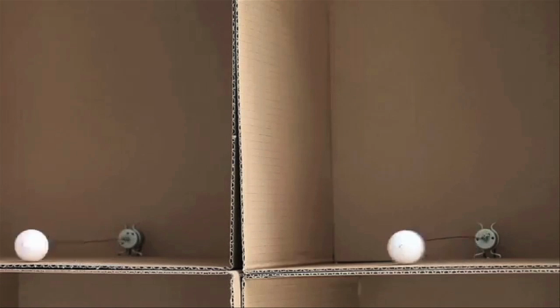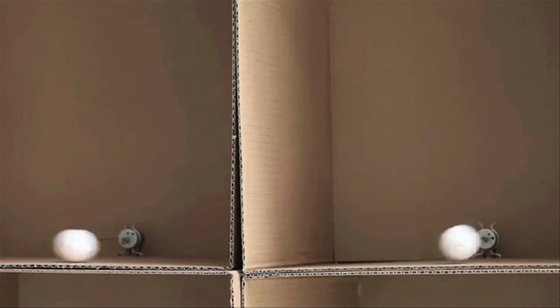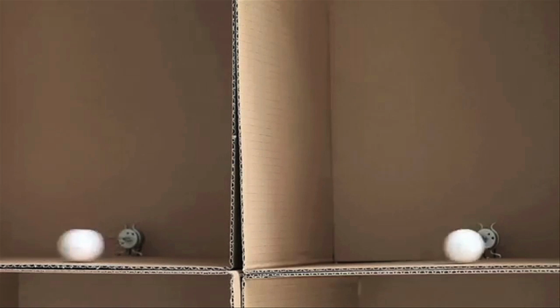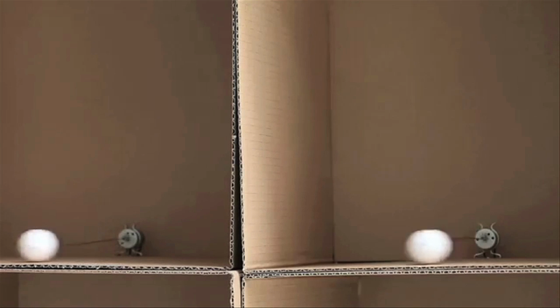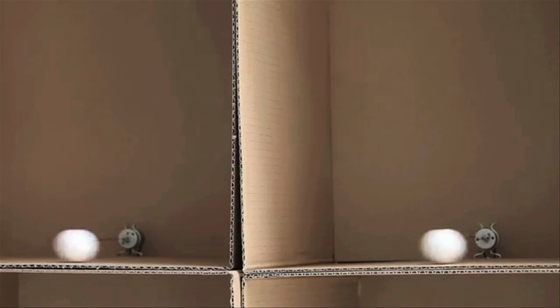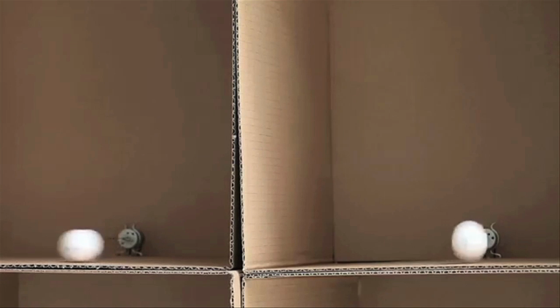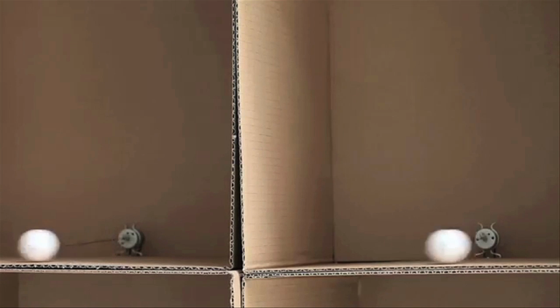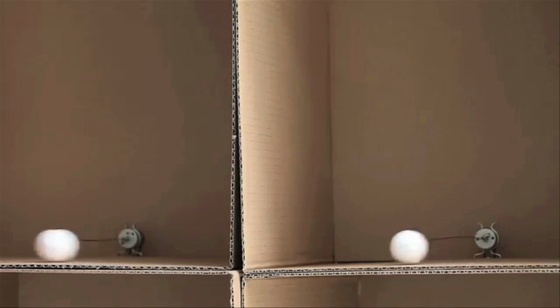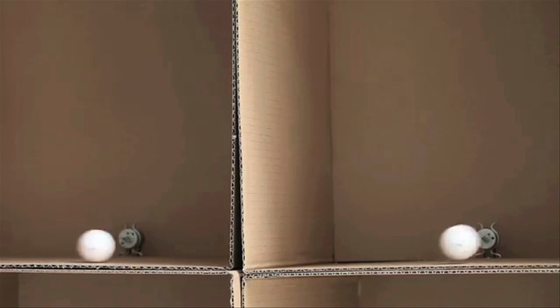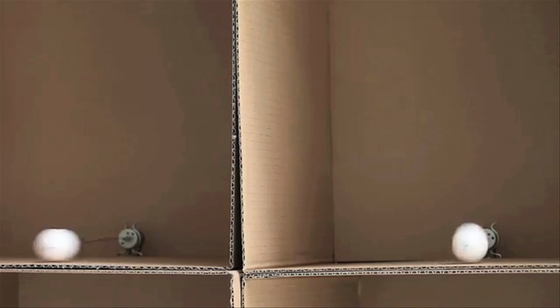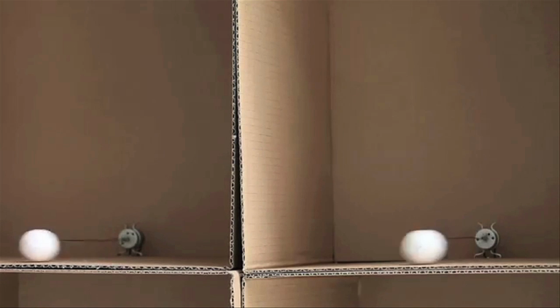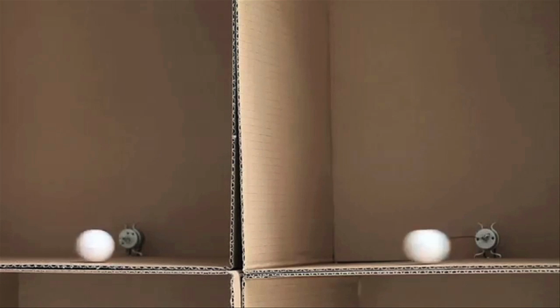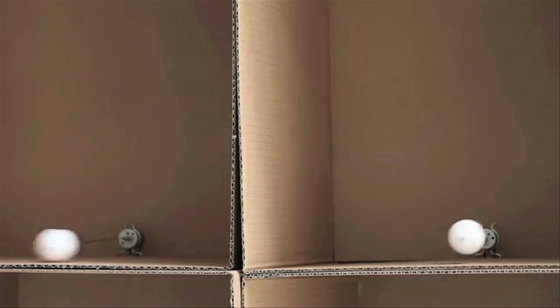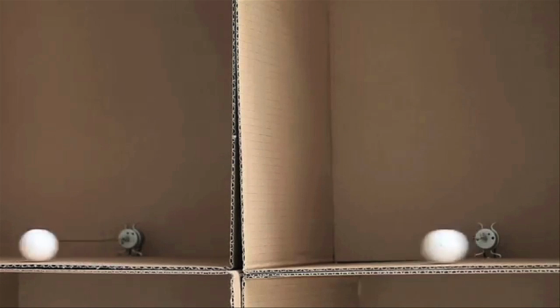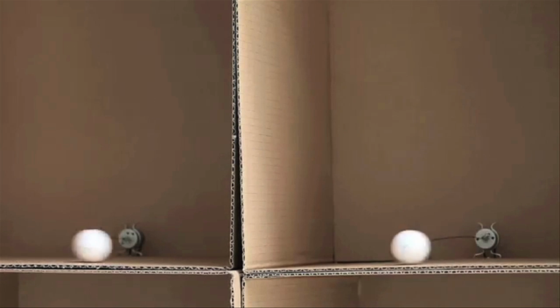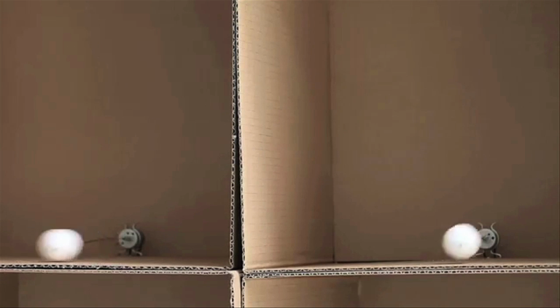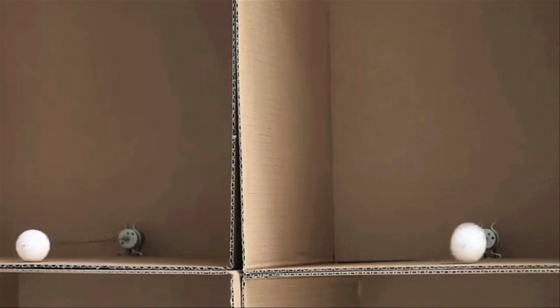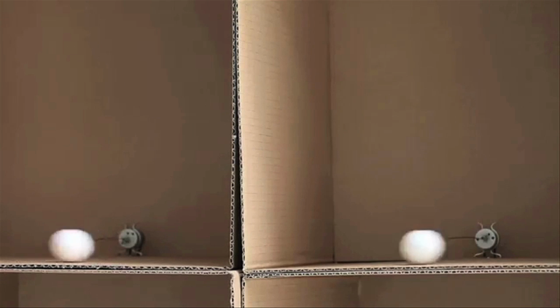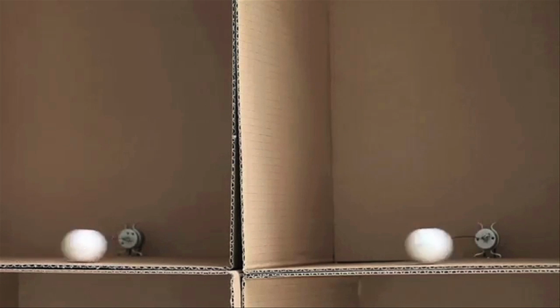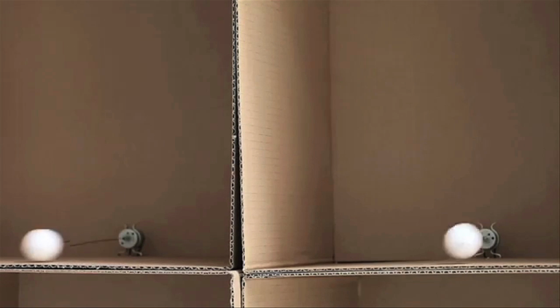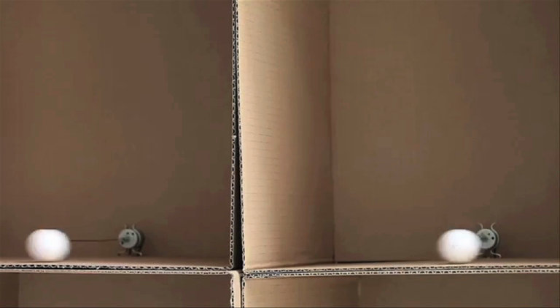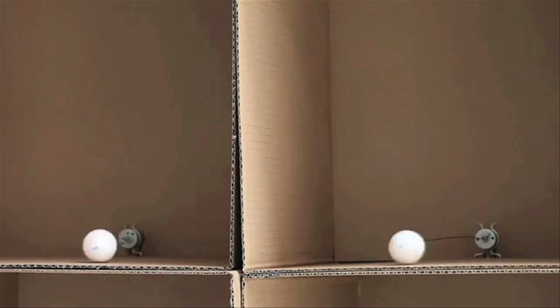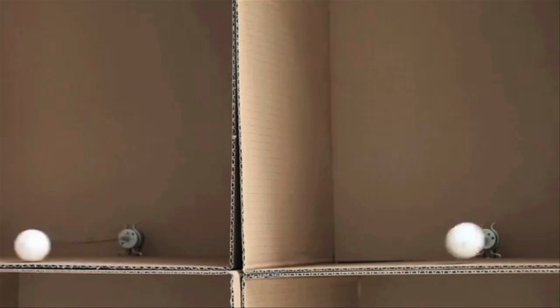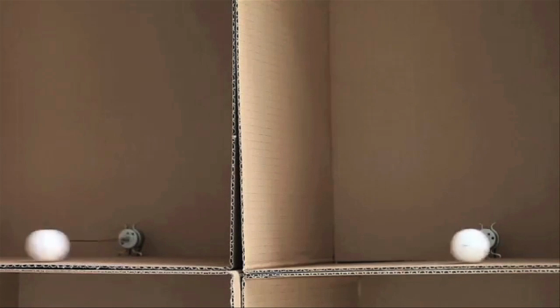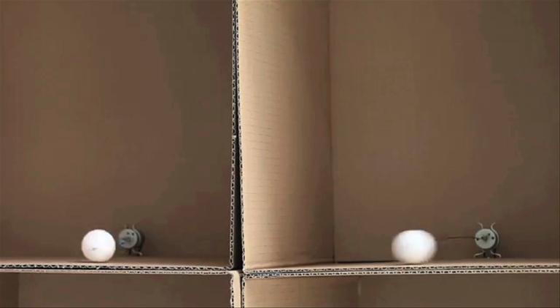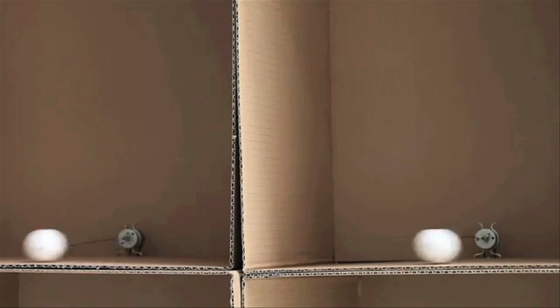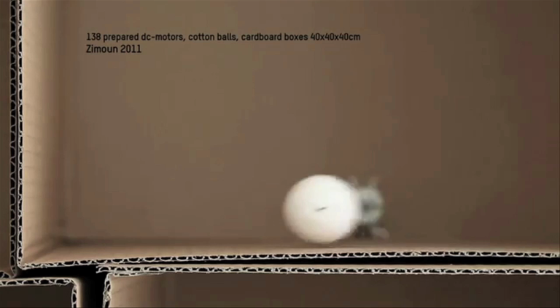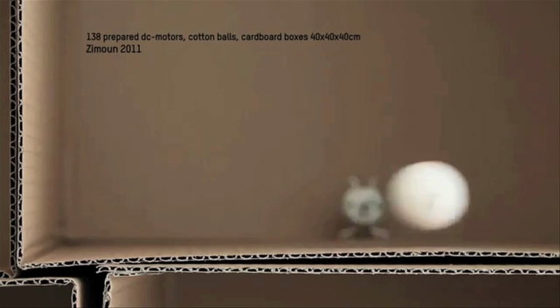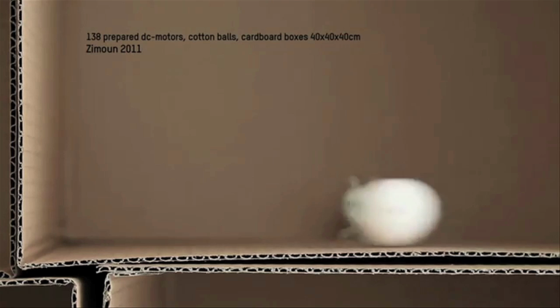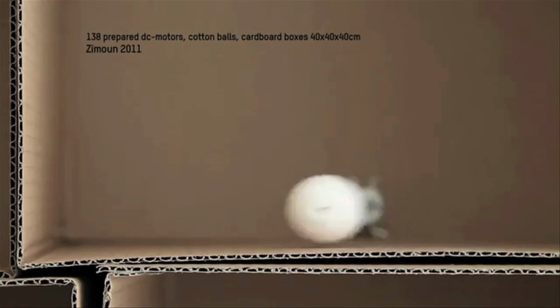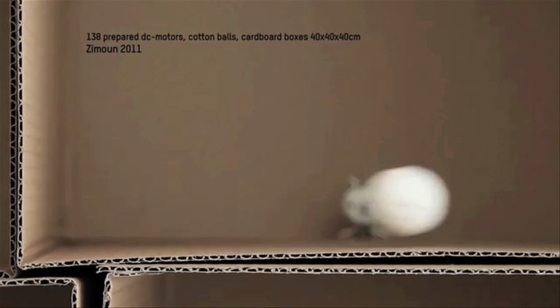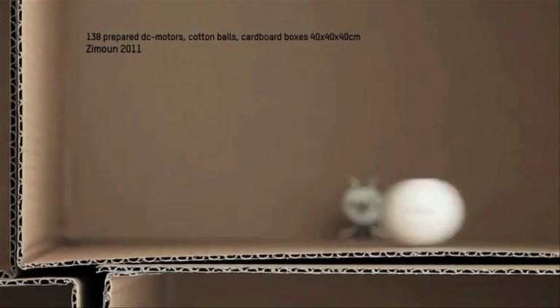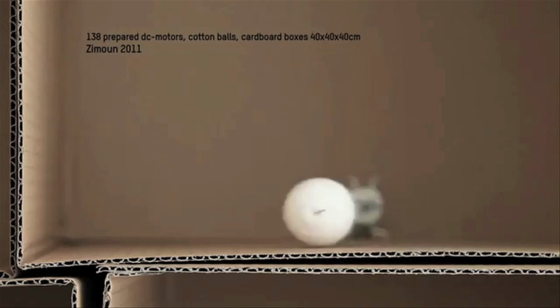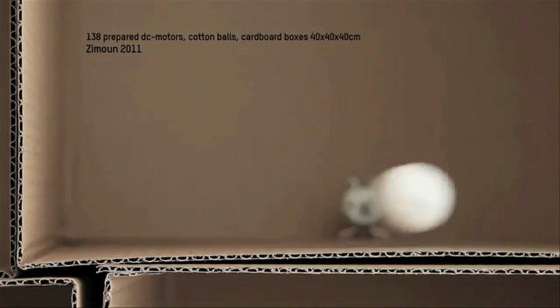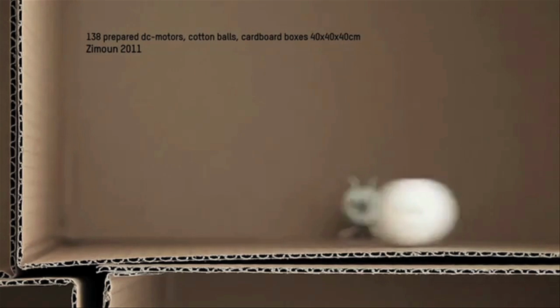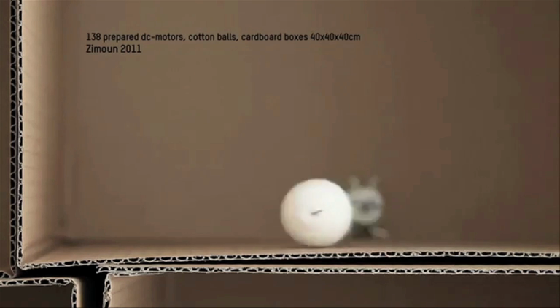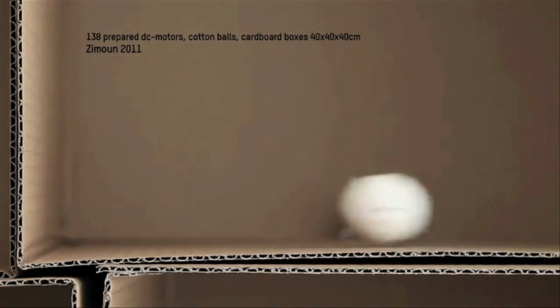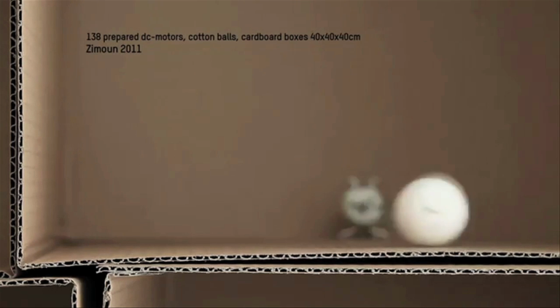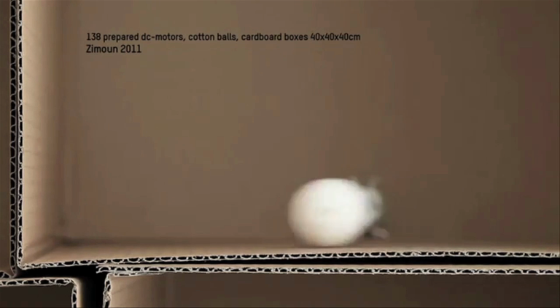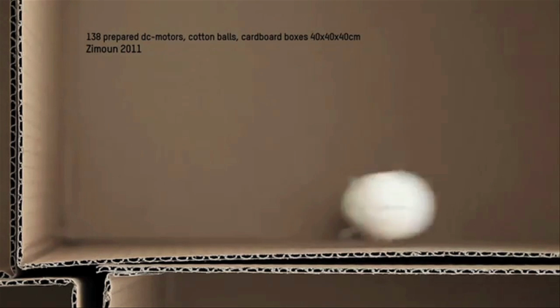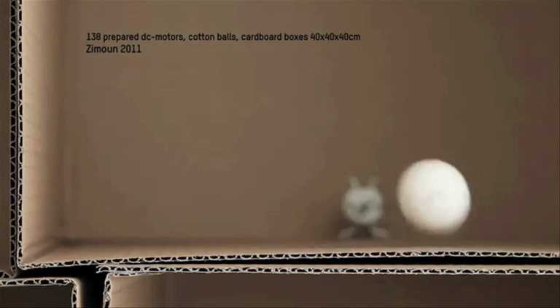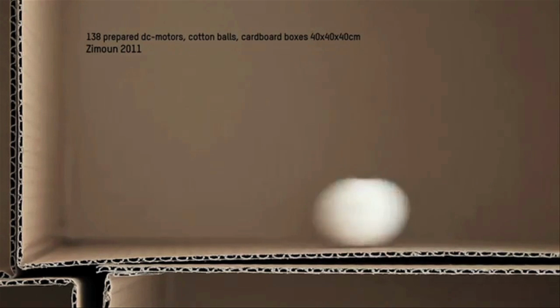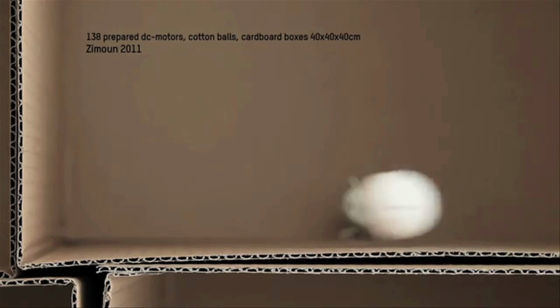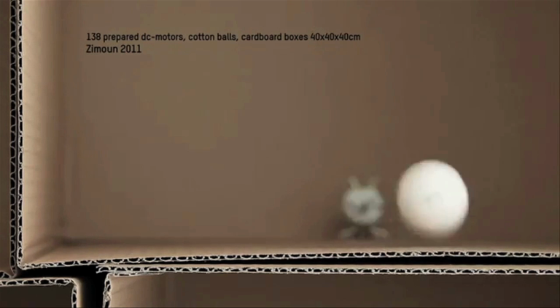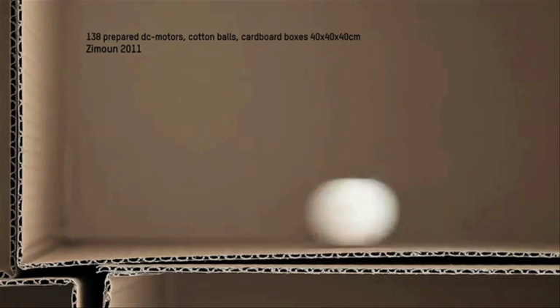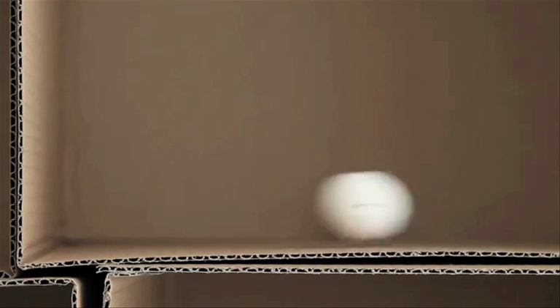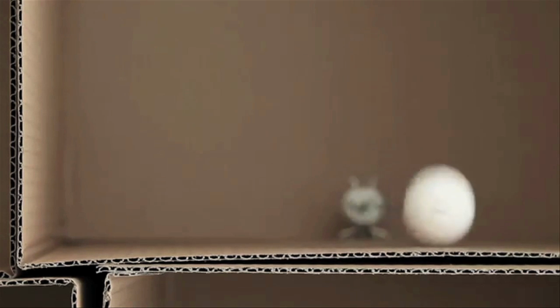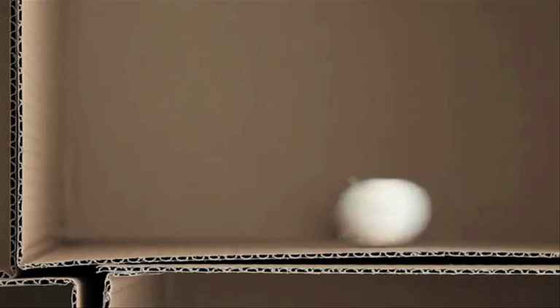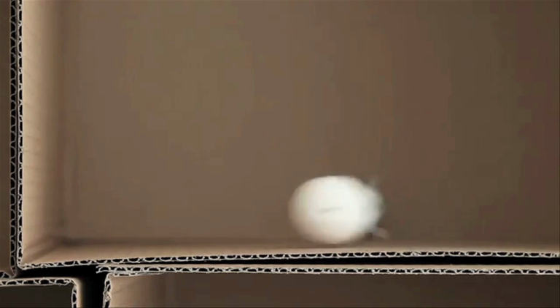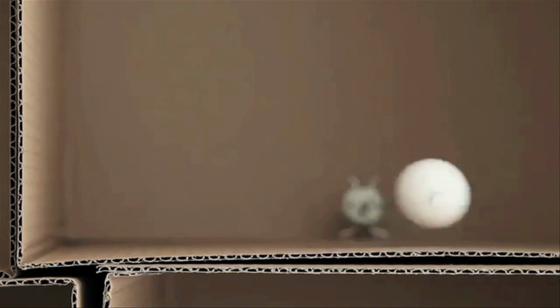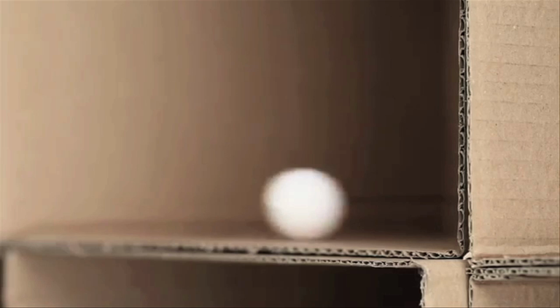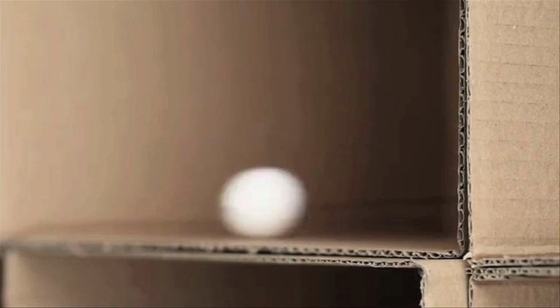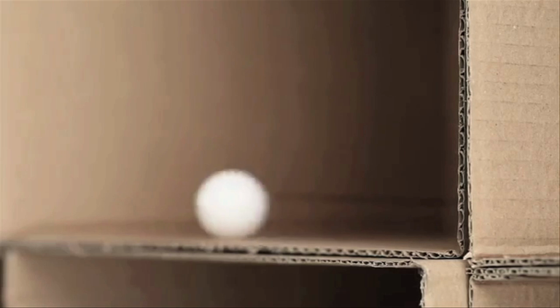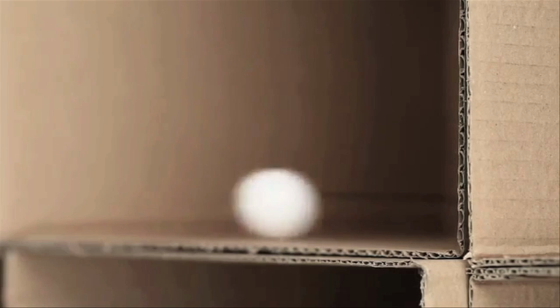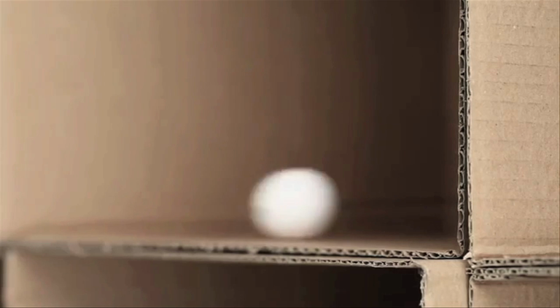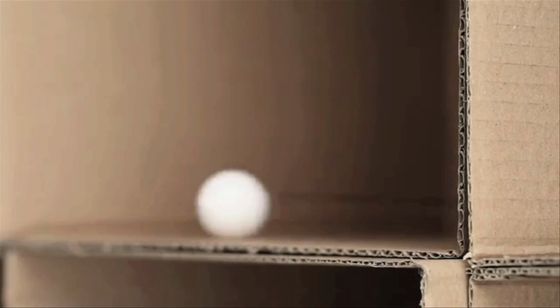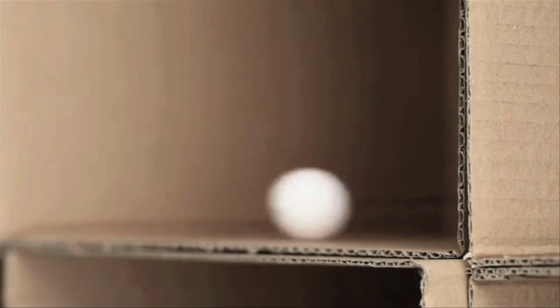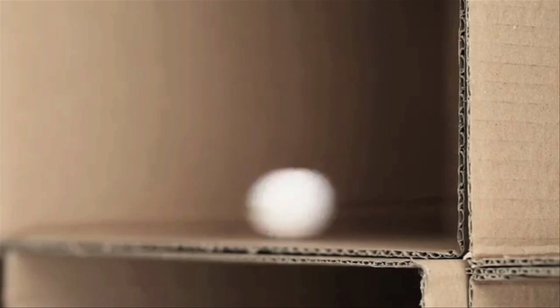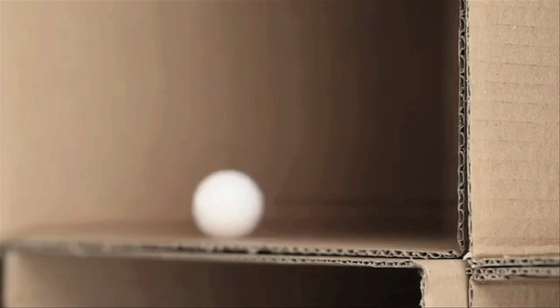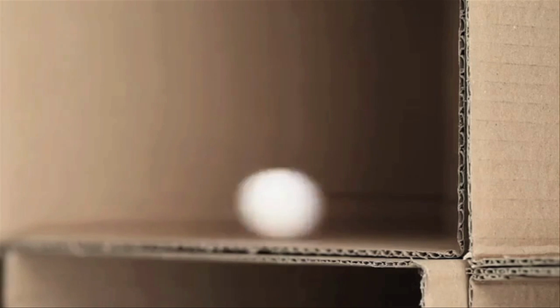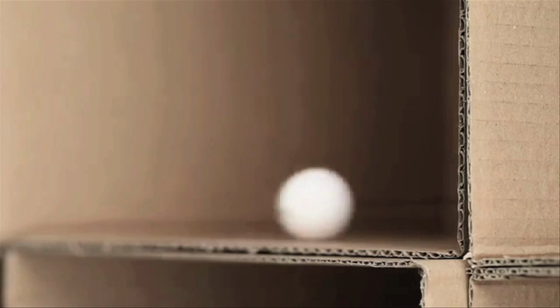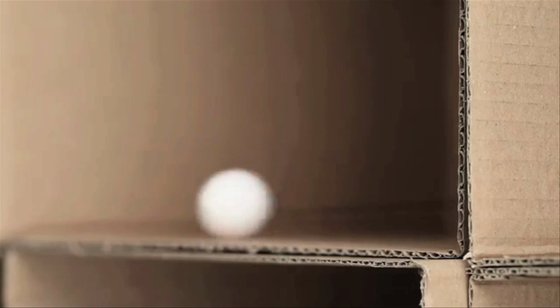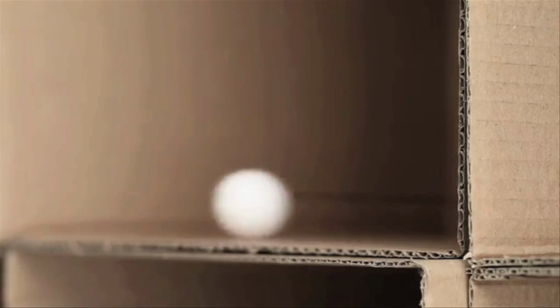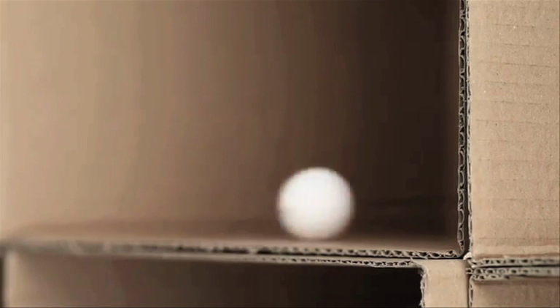Here's a hypnotizing video where an audio landscape is created with 138 DC motors, cotton balls, and cardboard boxes.